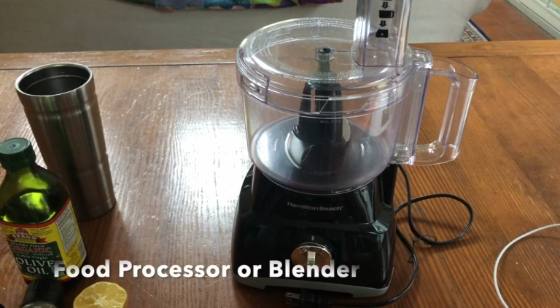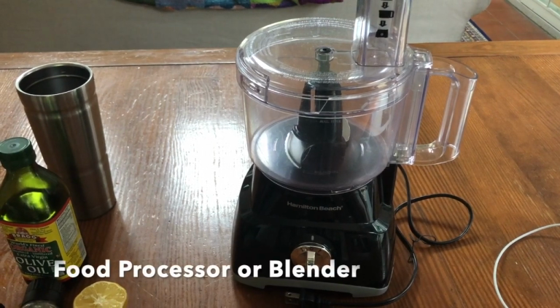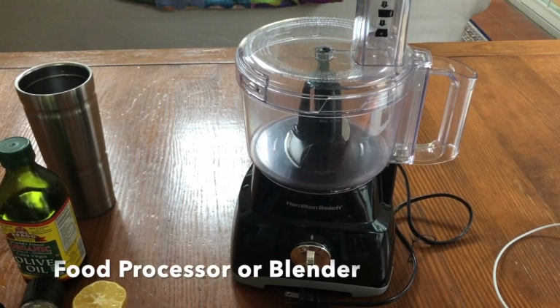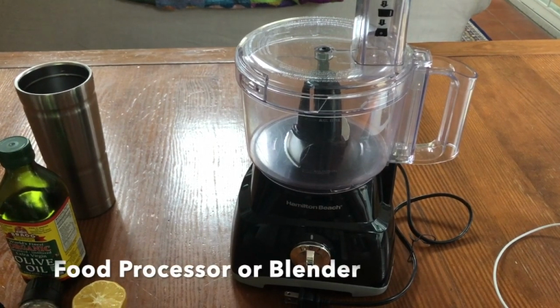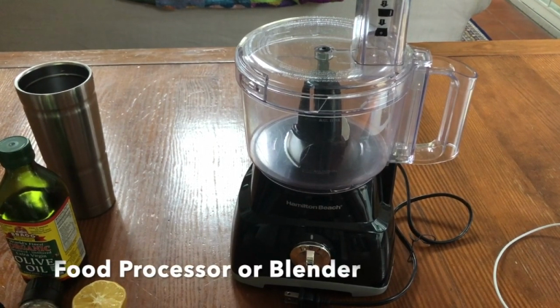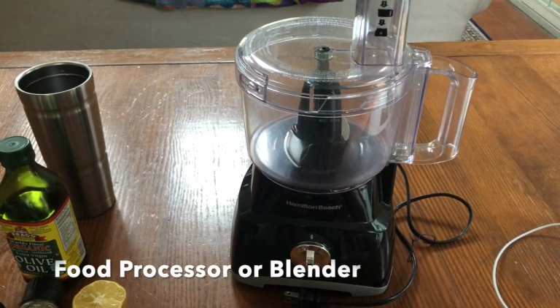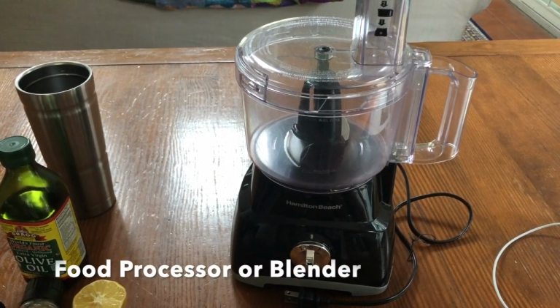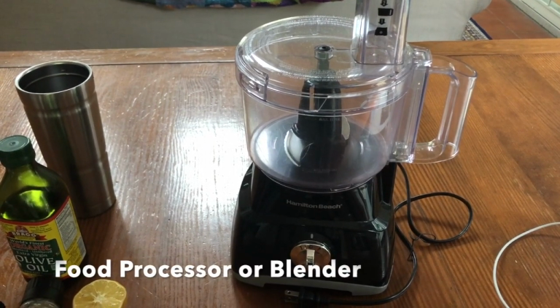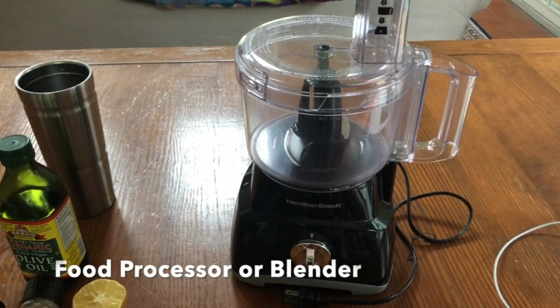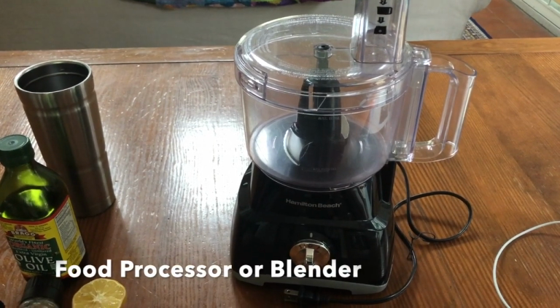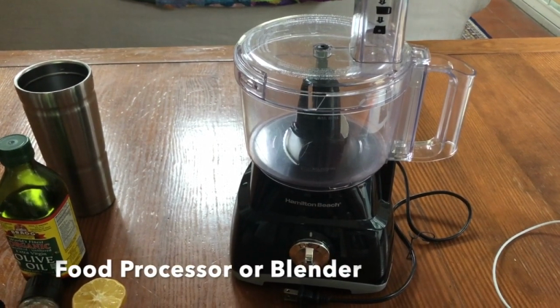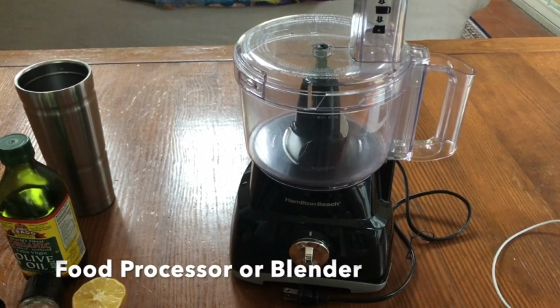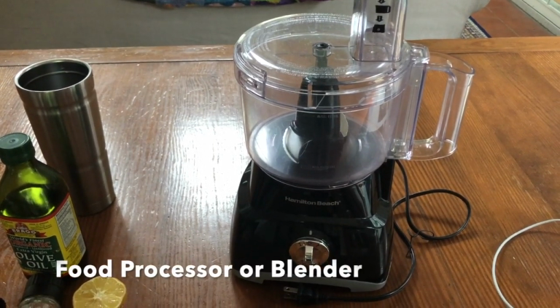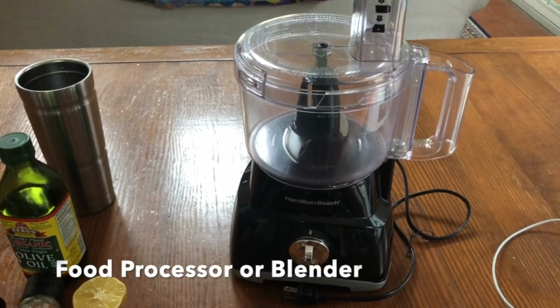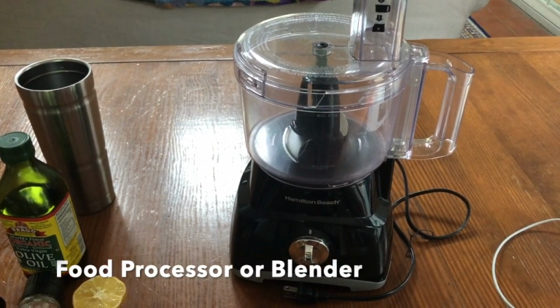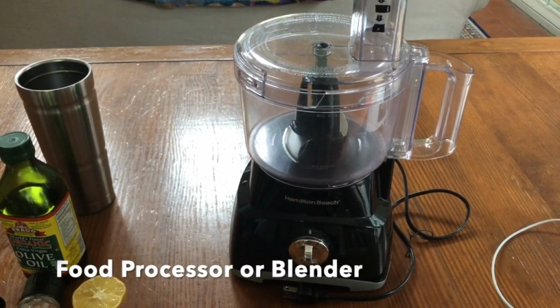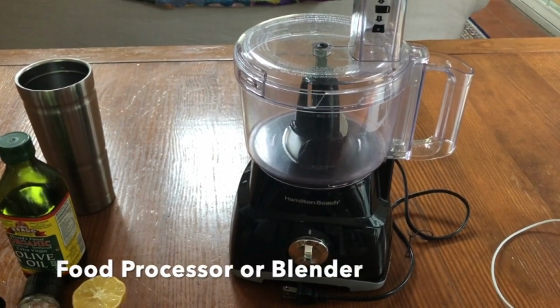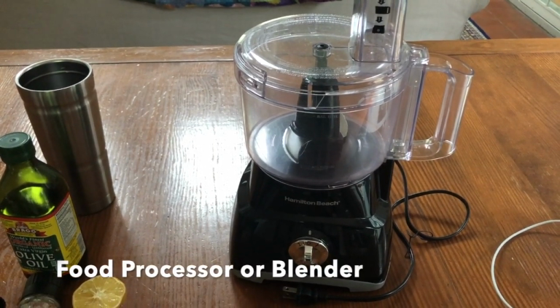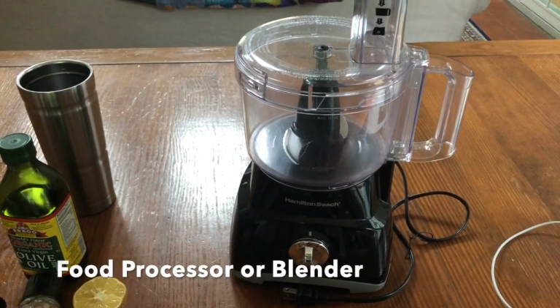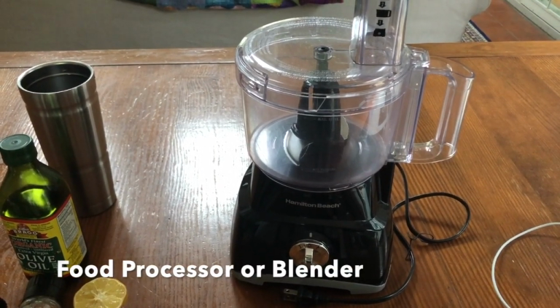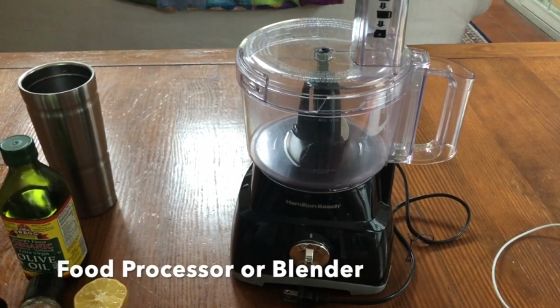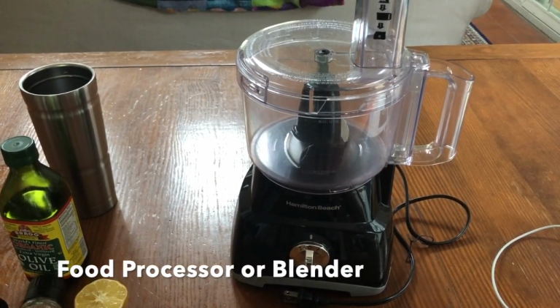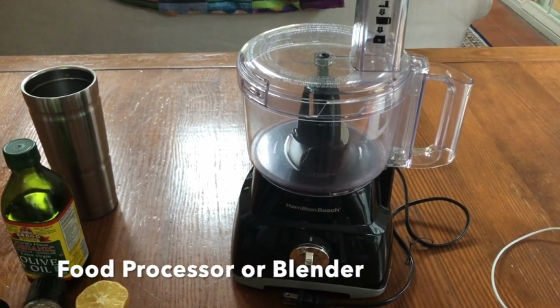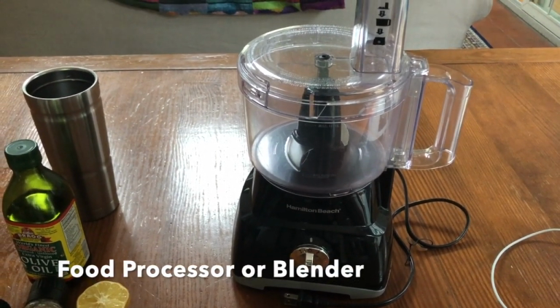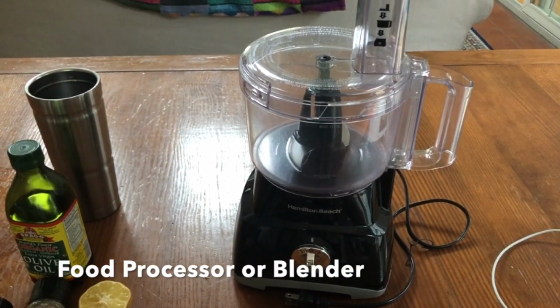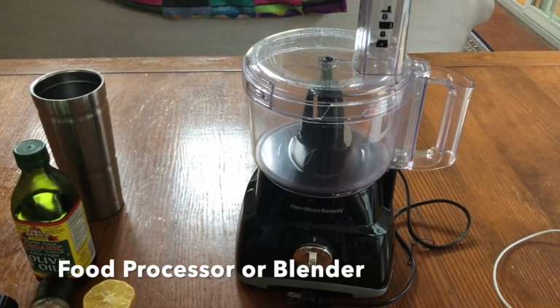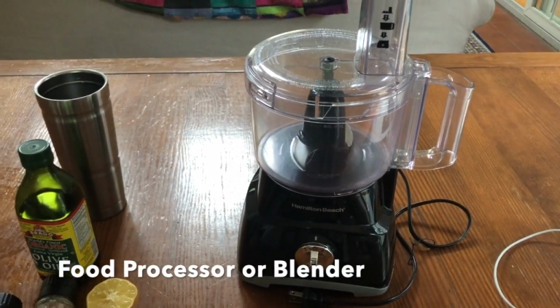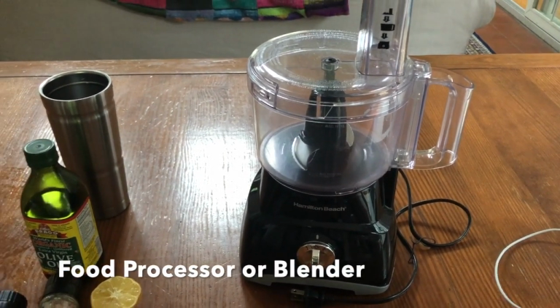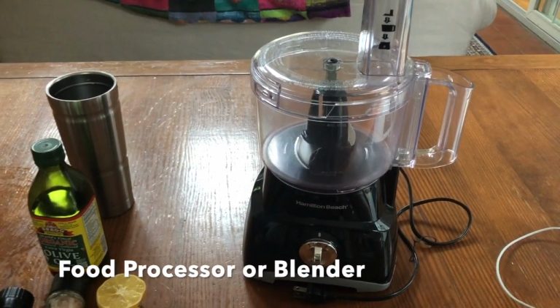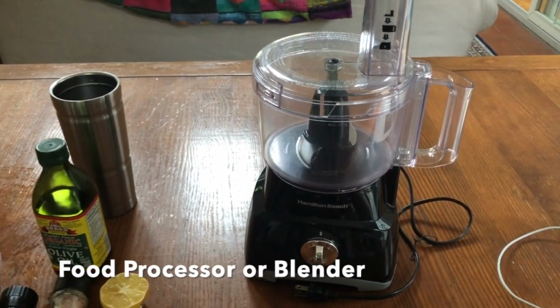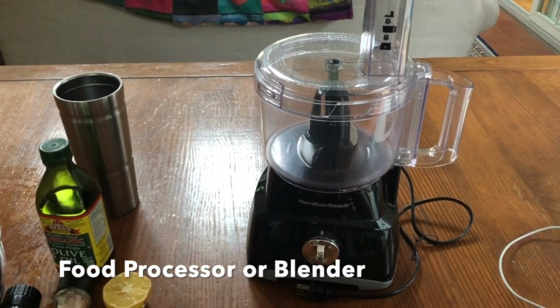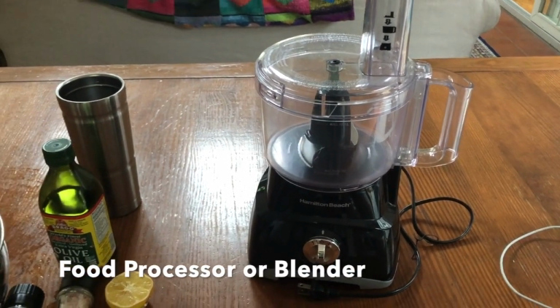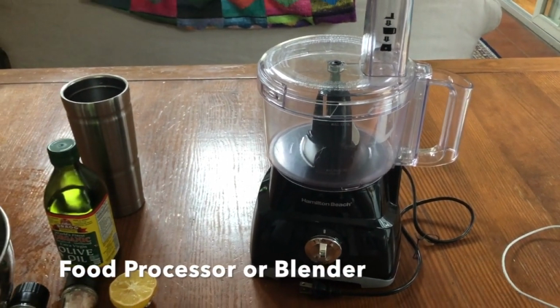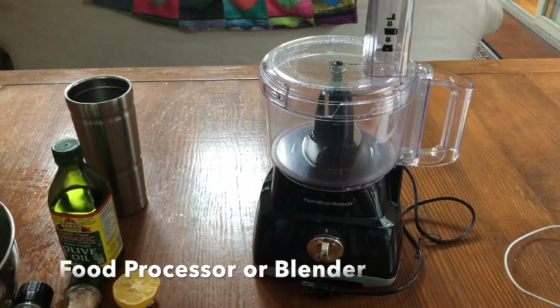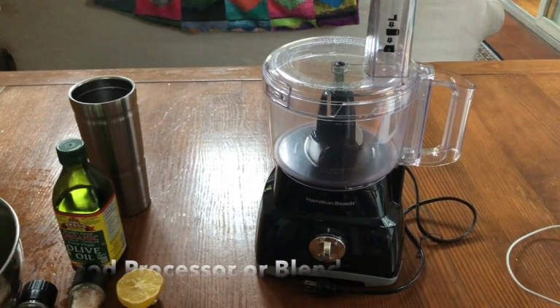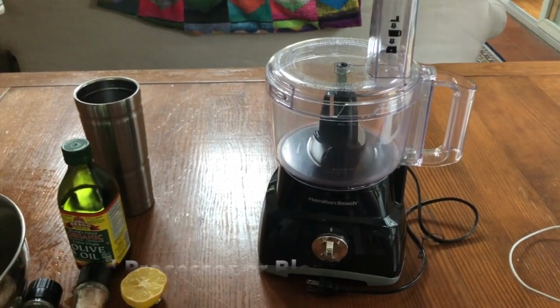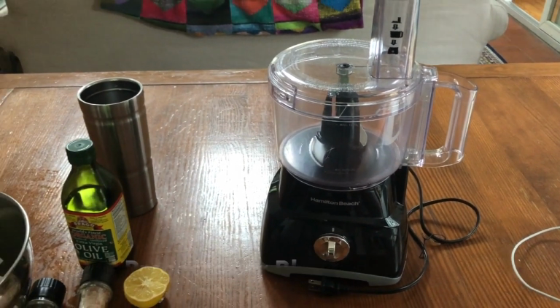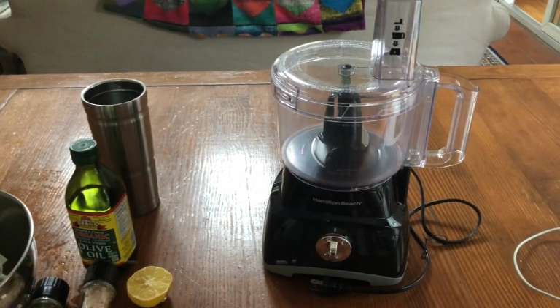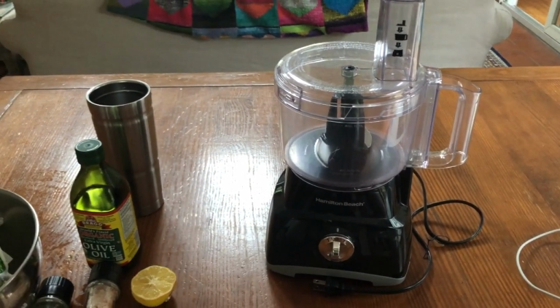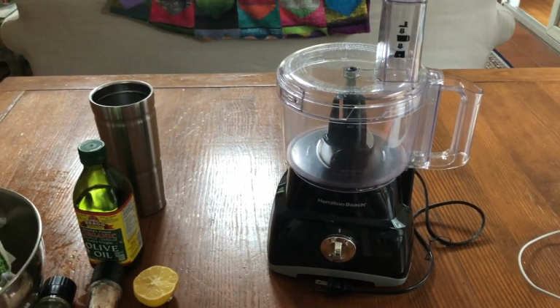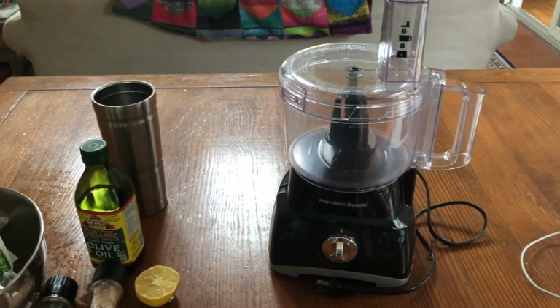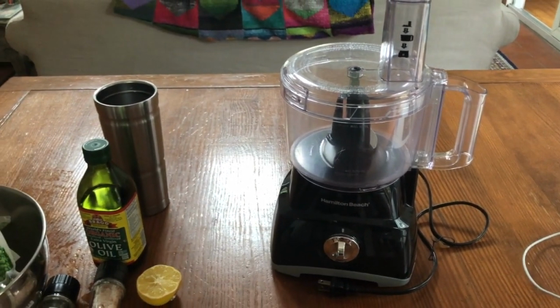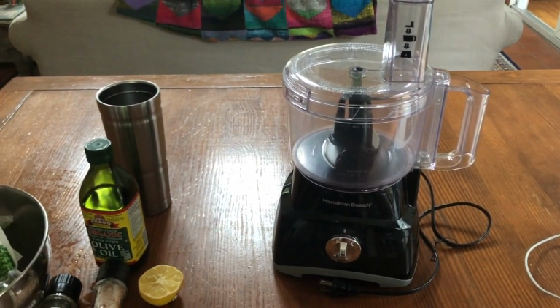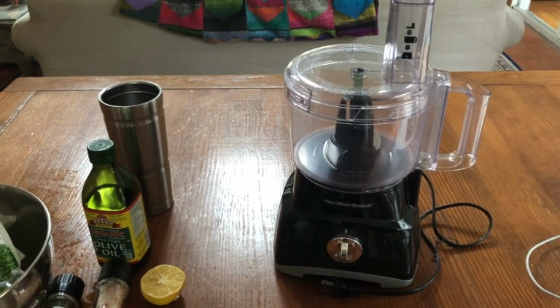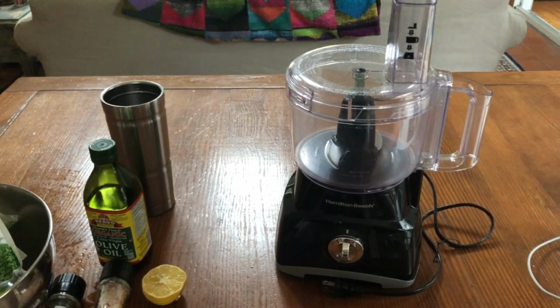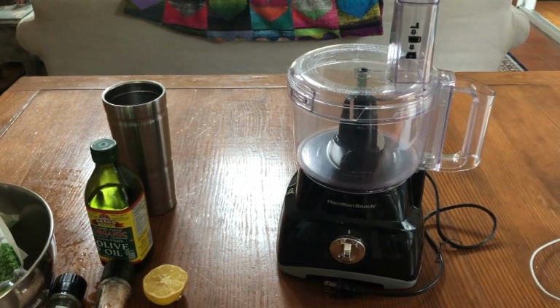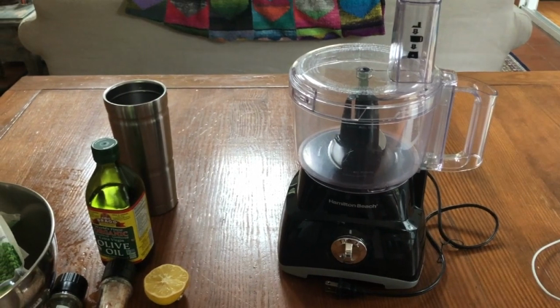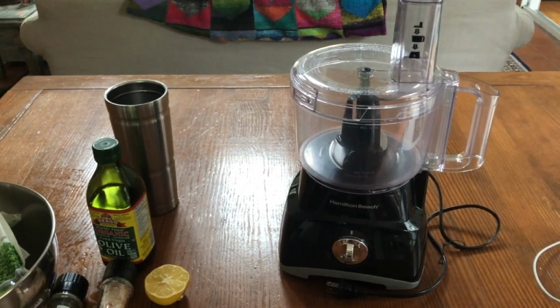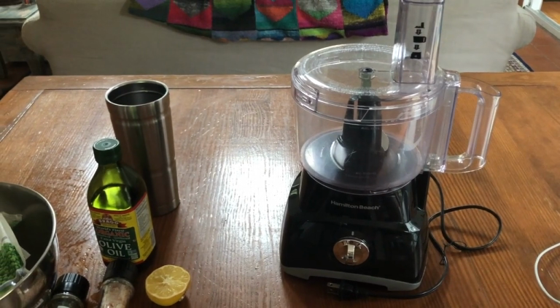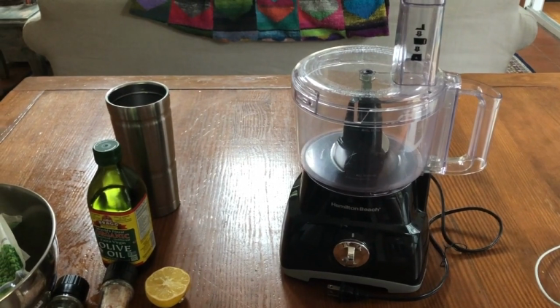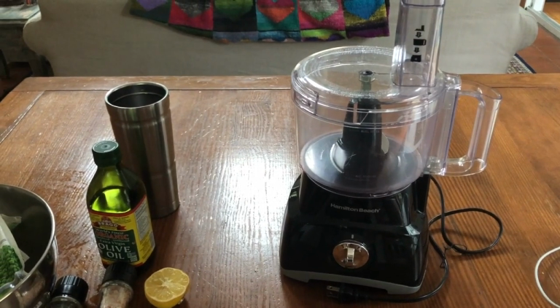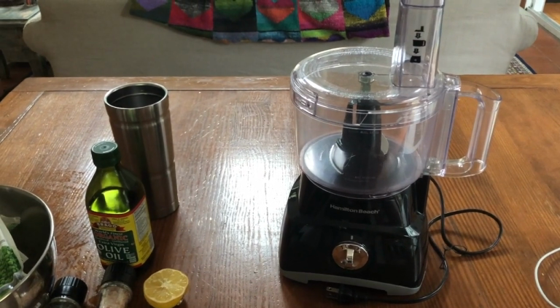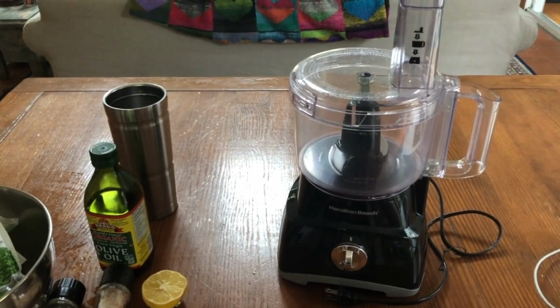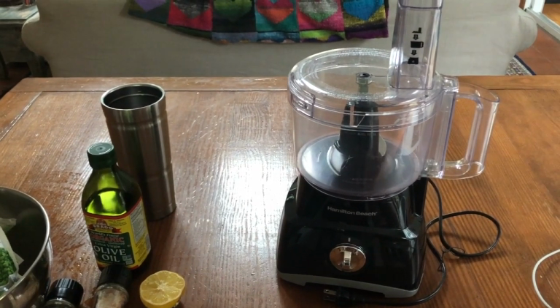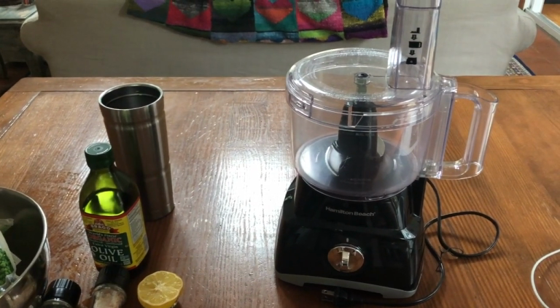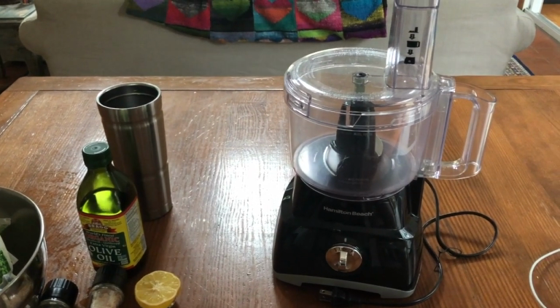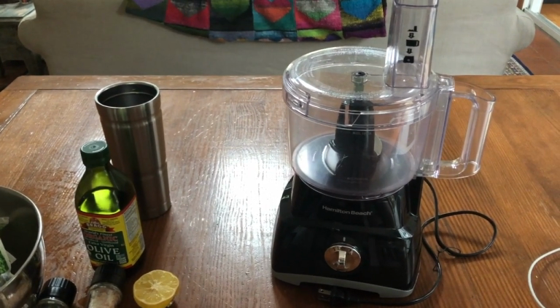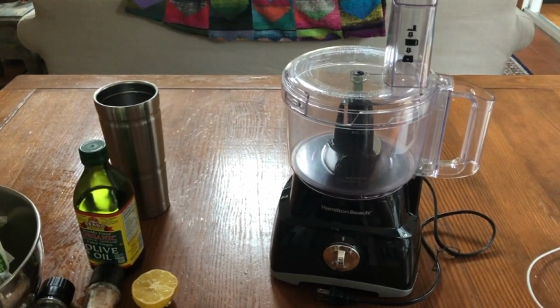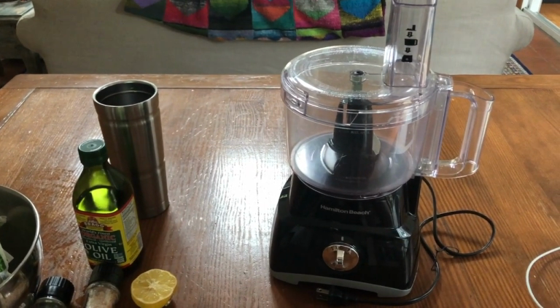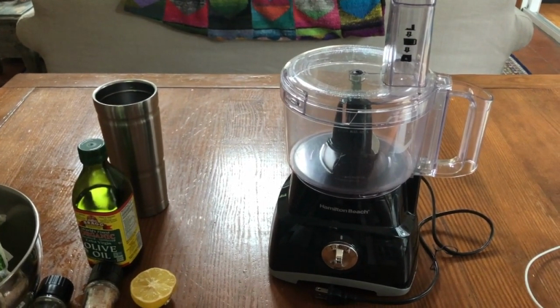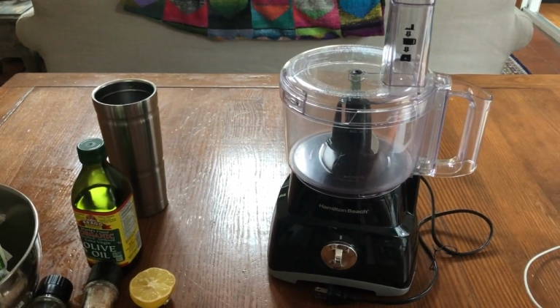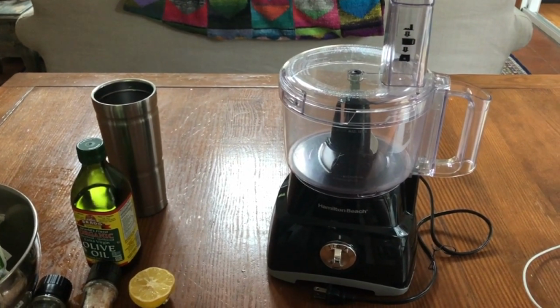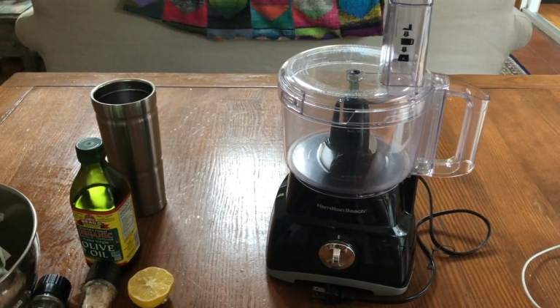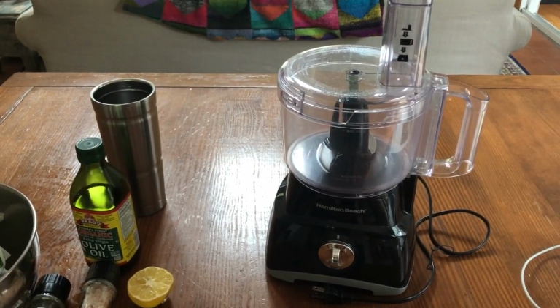I'm also going to use my food processor, but if you don't have one, you can use a blender or a magic bullet and that should work fine.